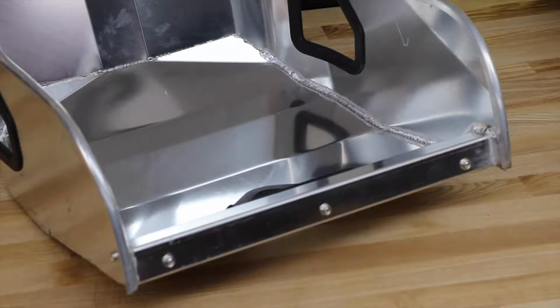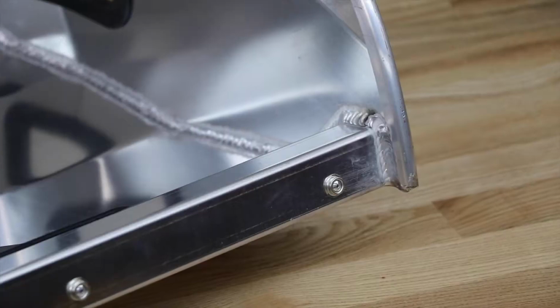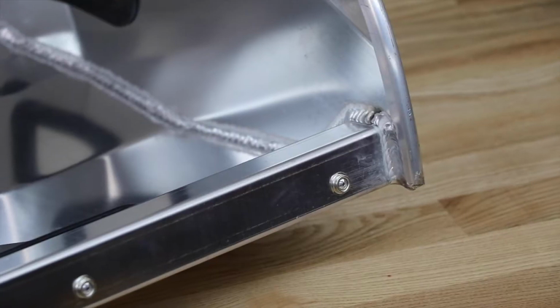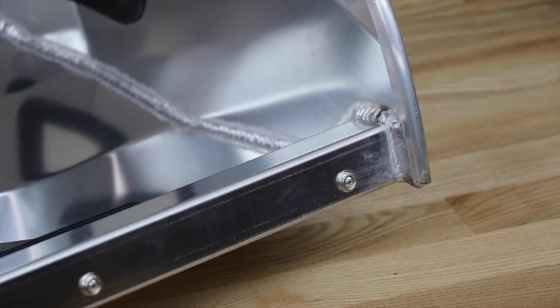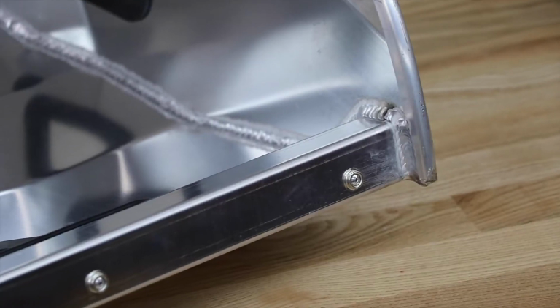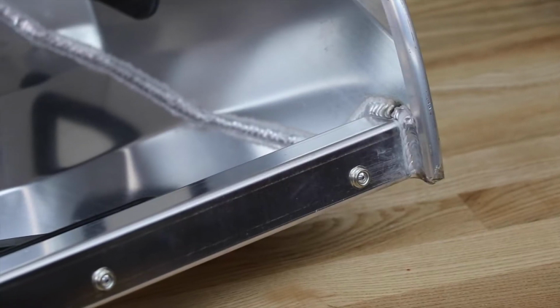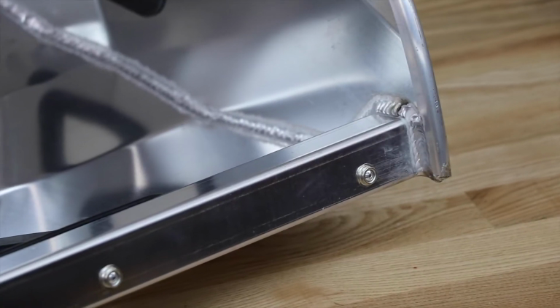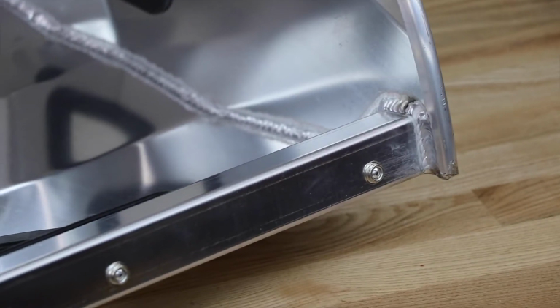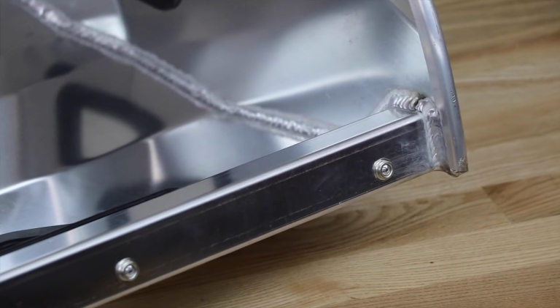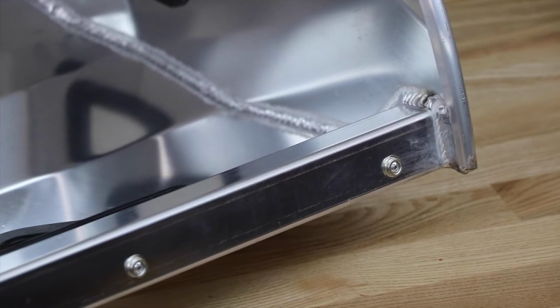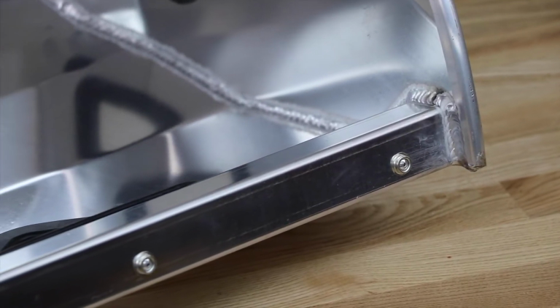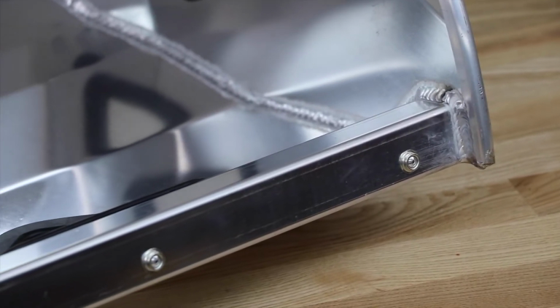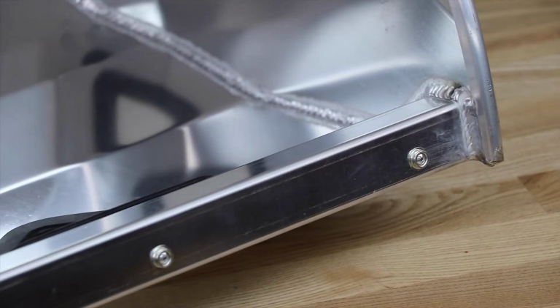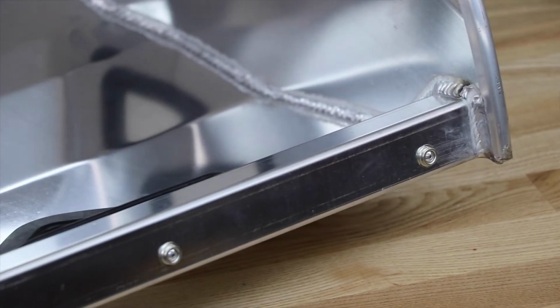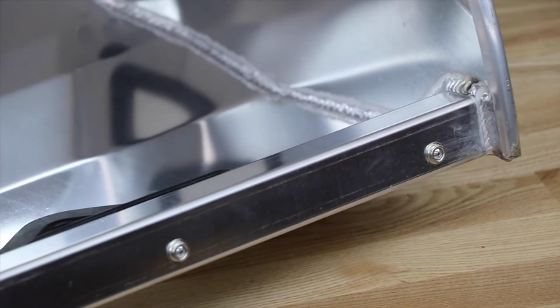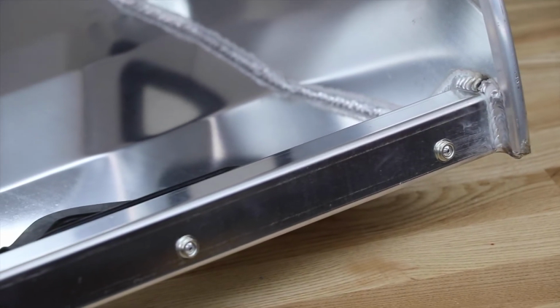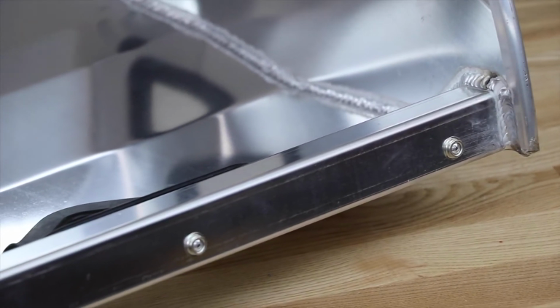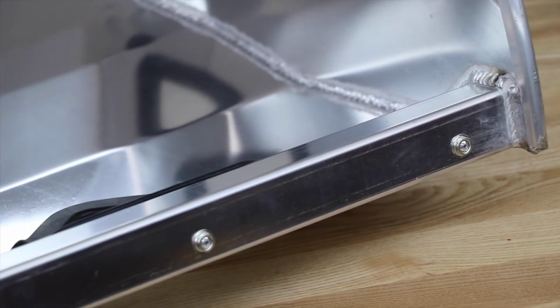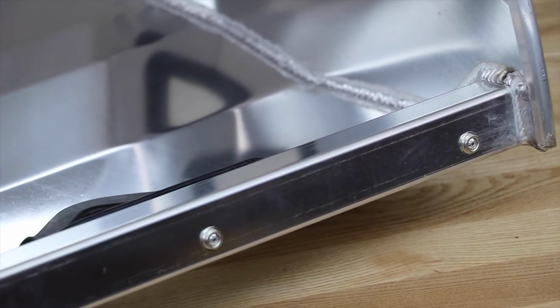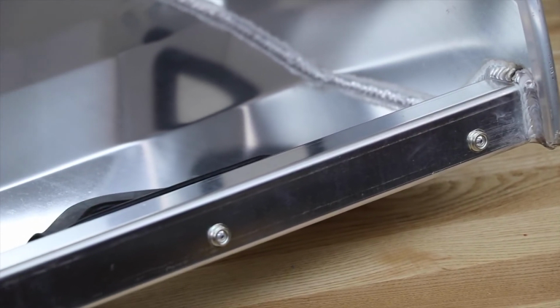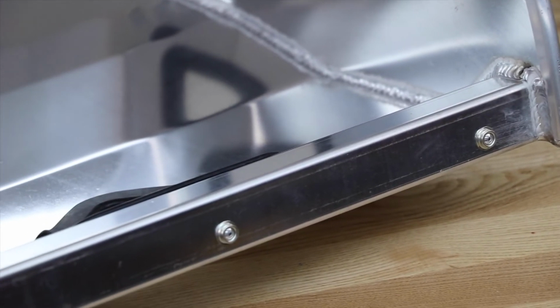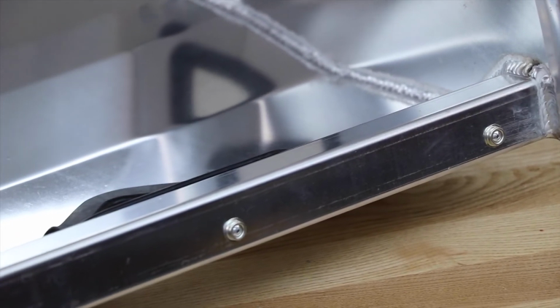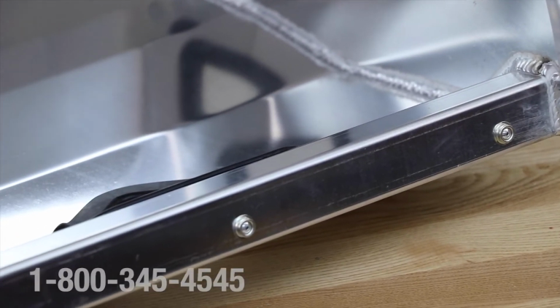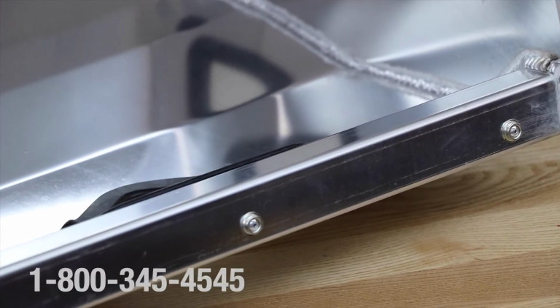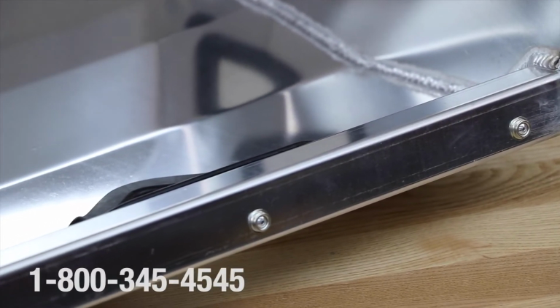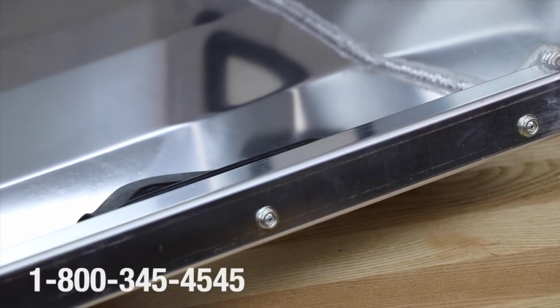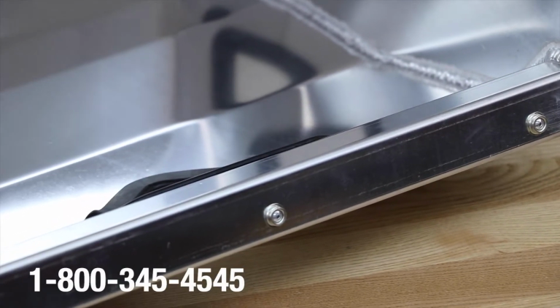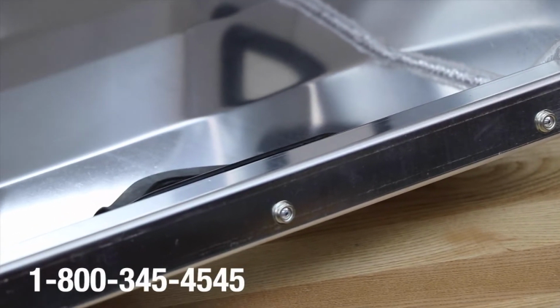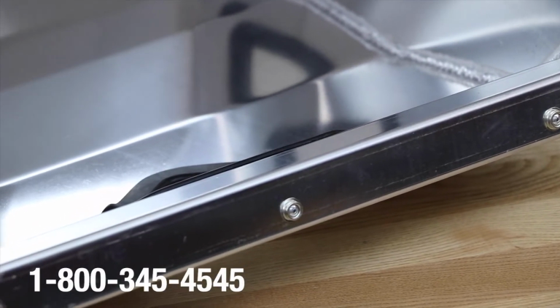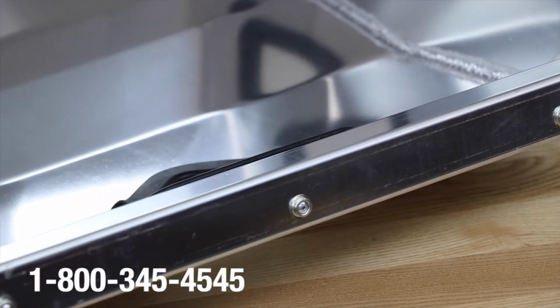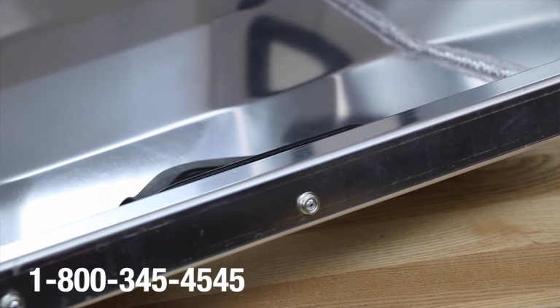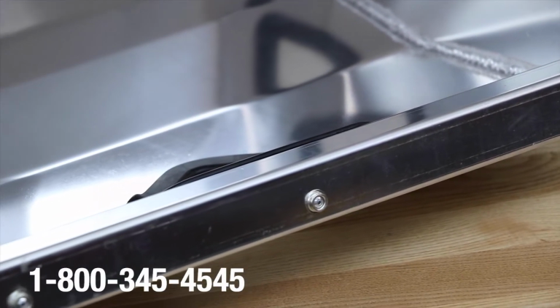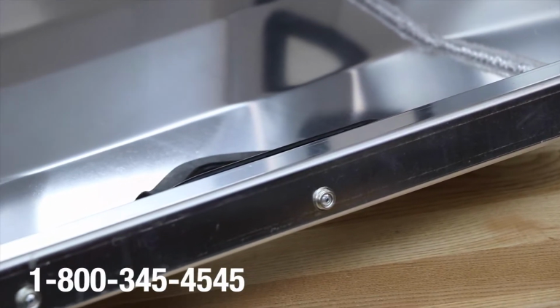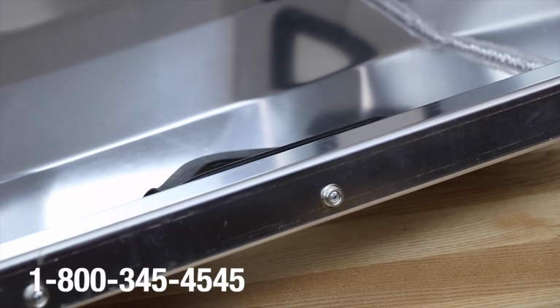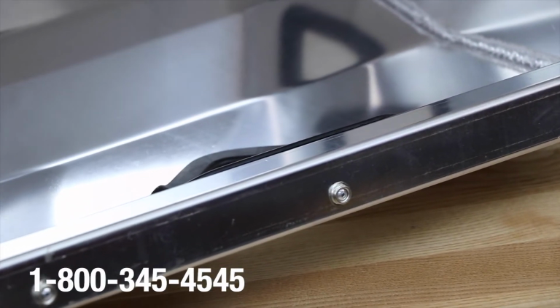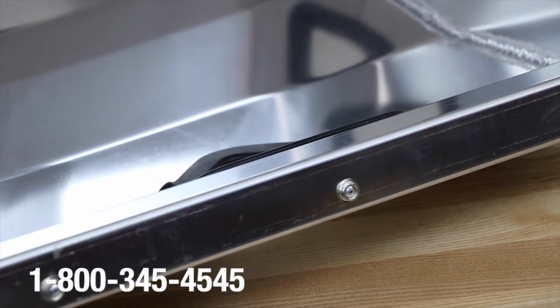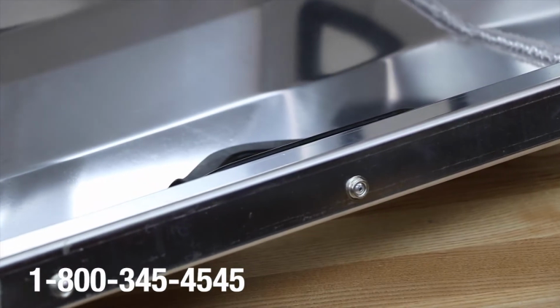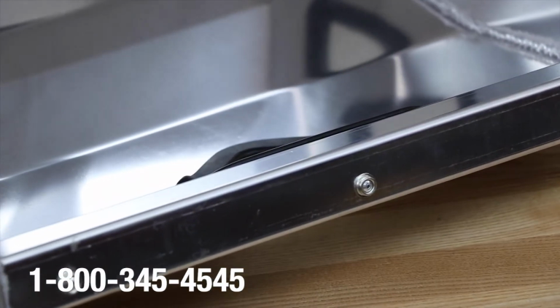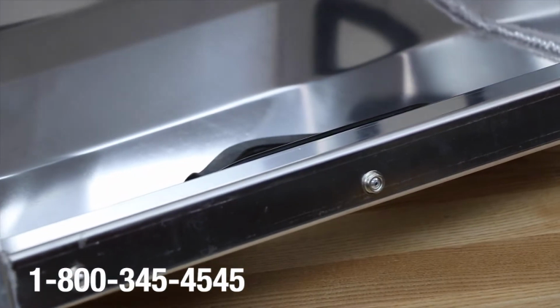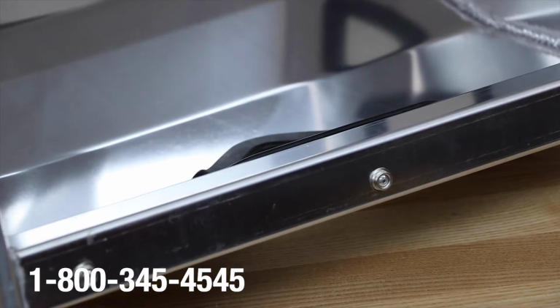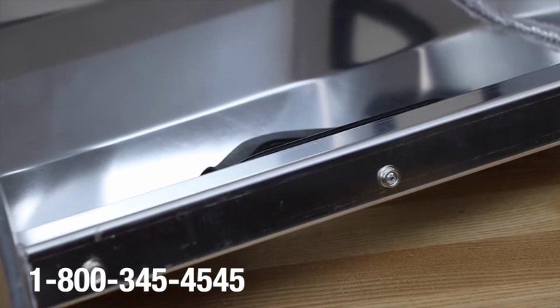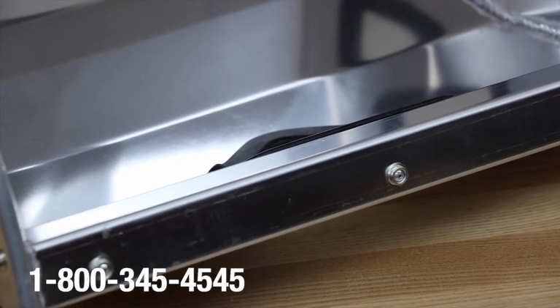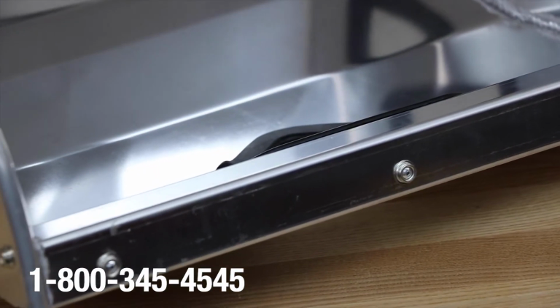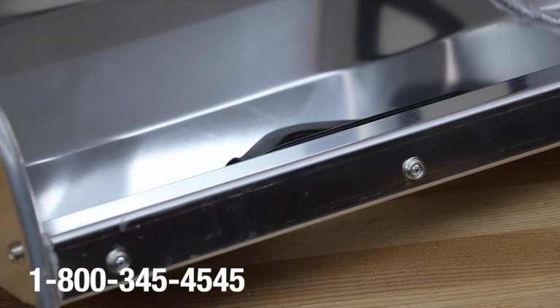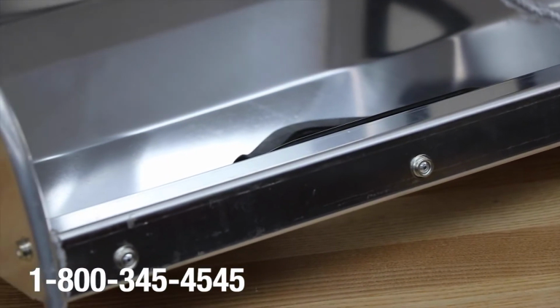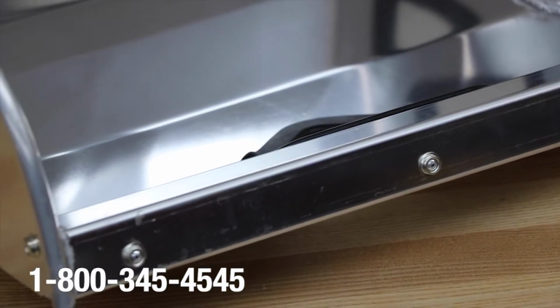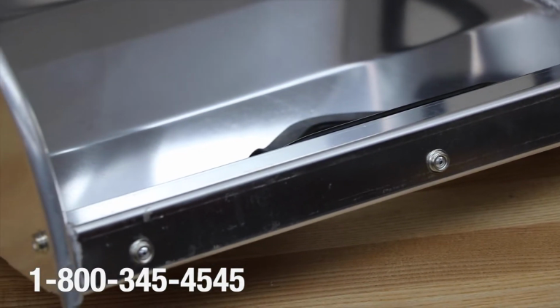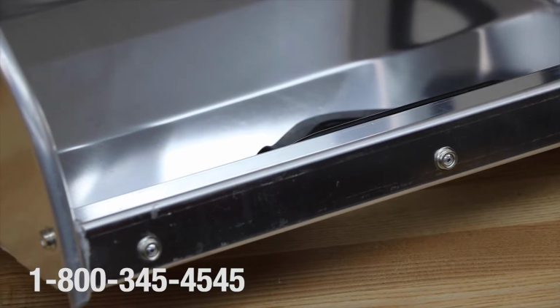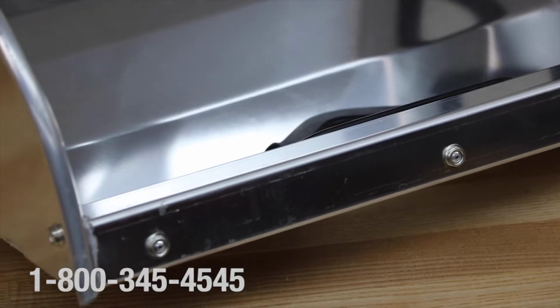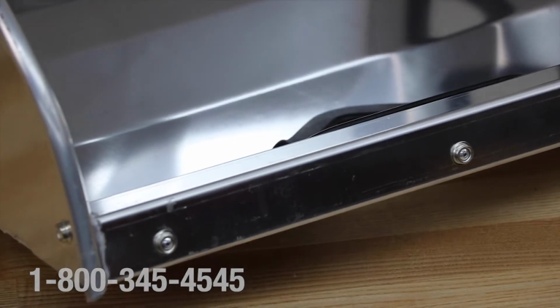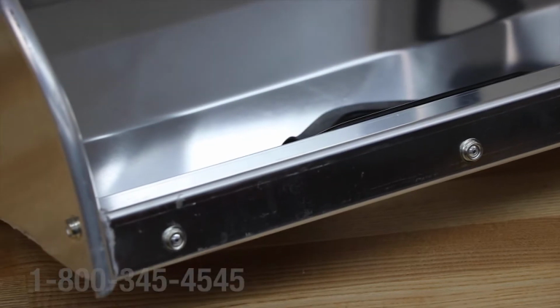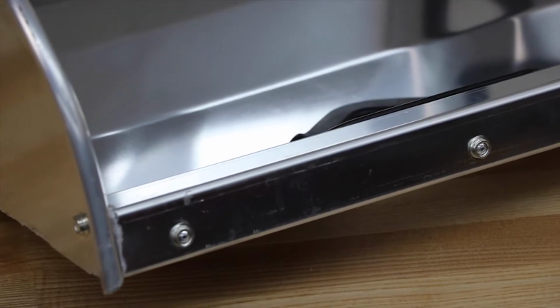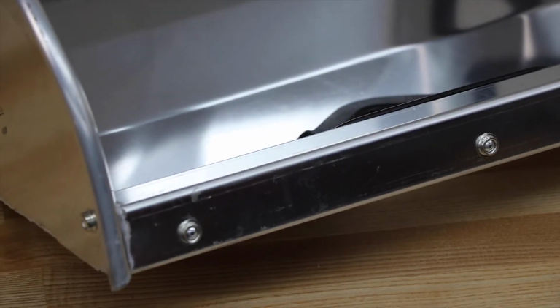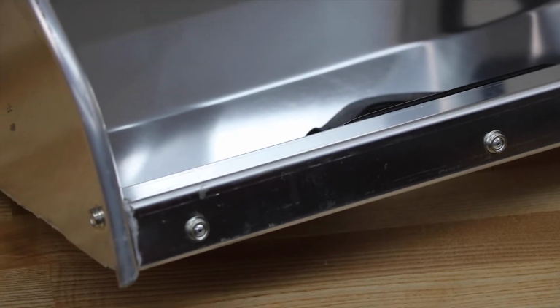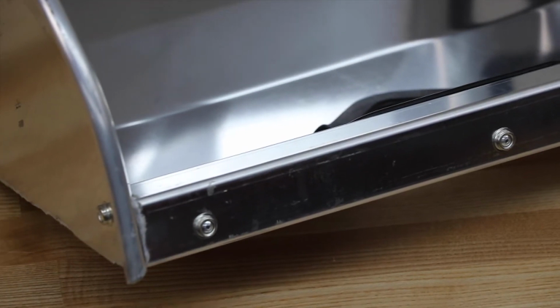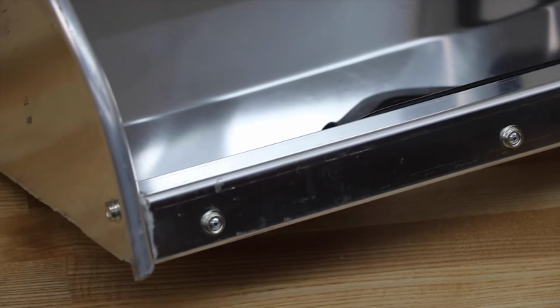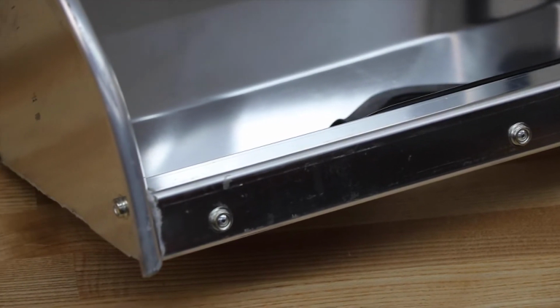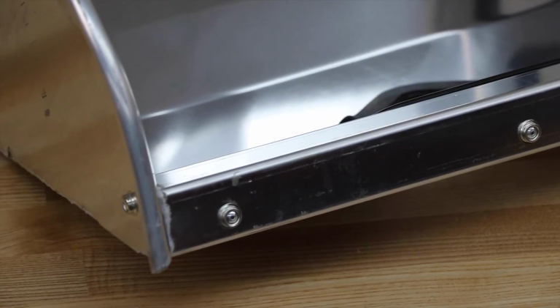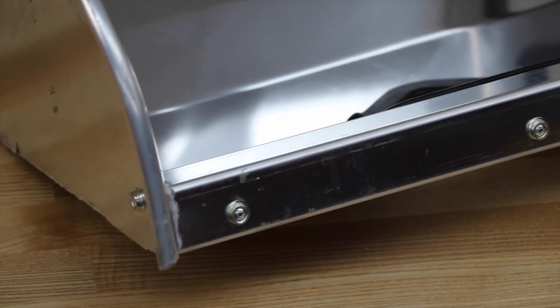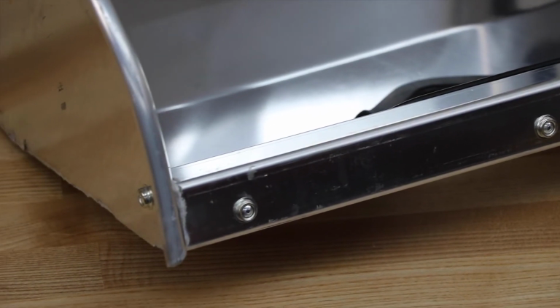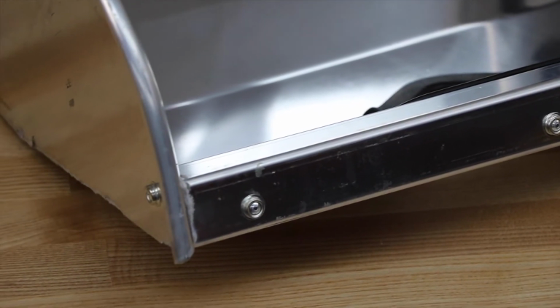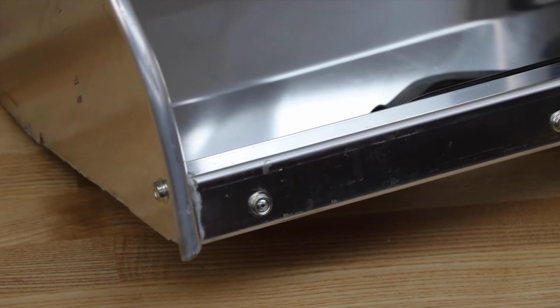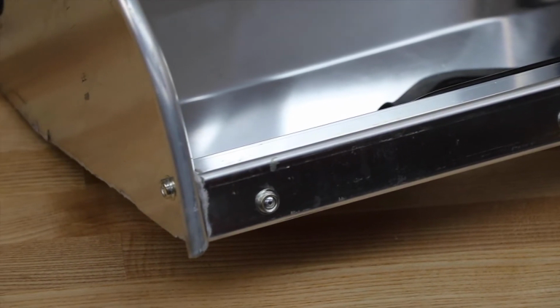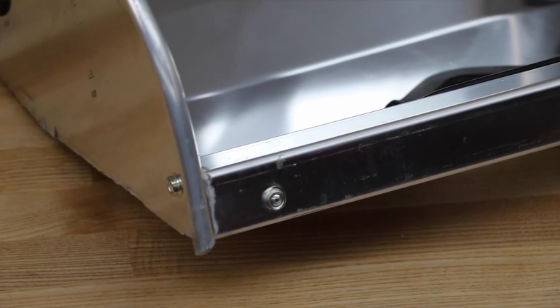Seats are available in 16, 17, 18, and 20-inch hip widths with a natural or black finish.